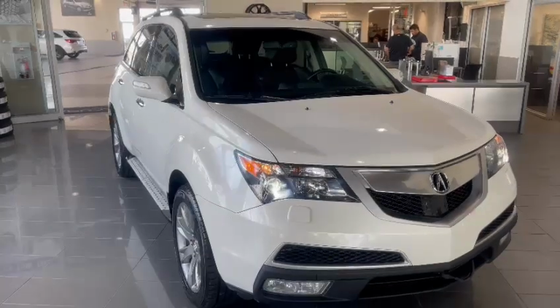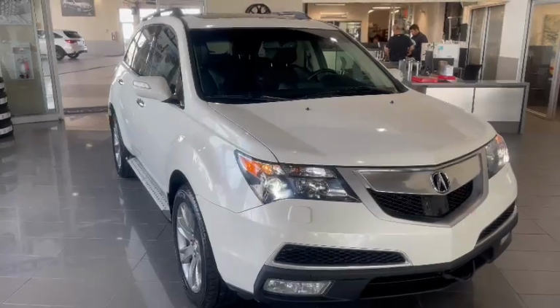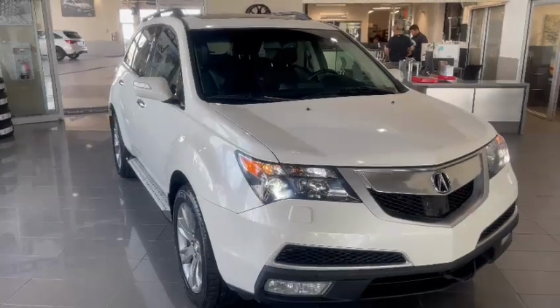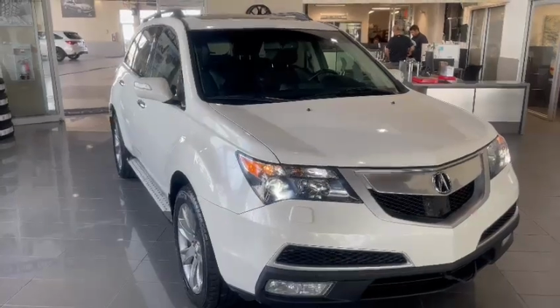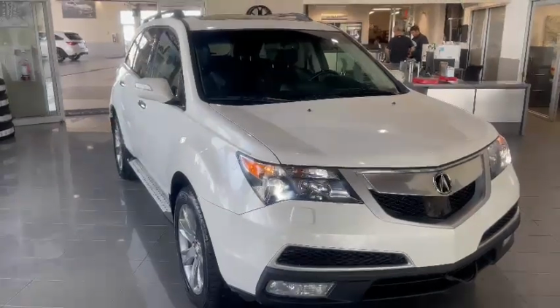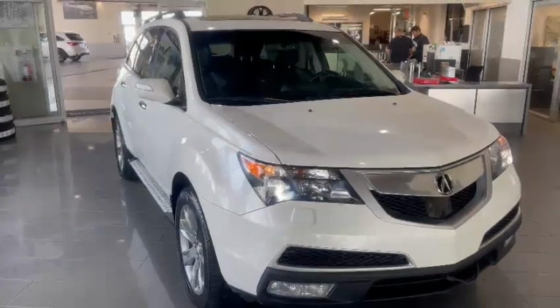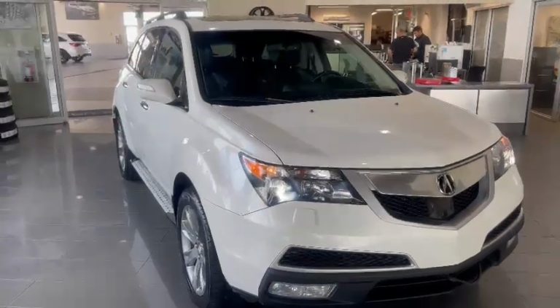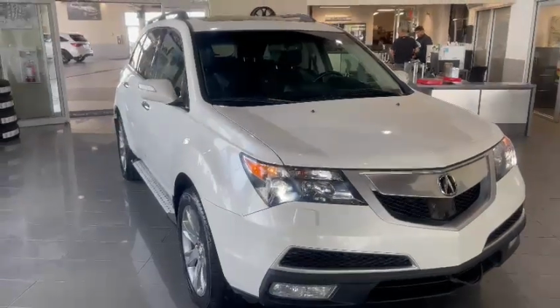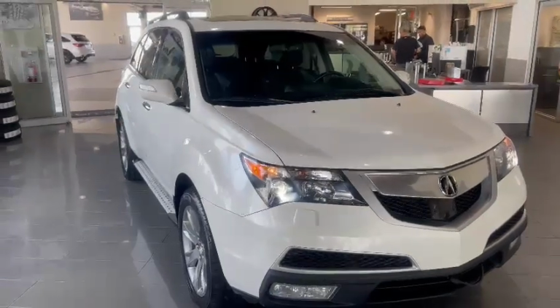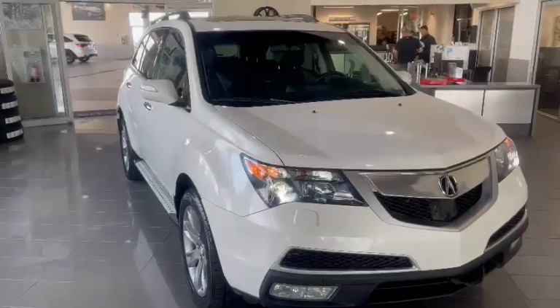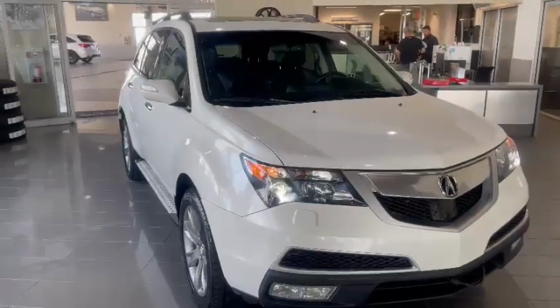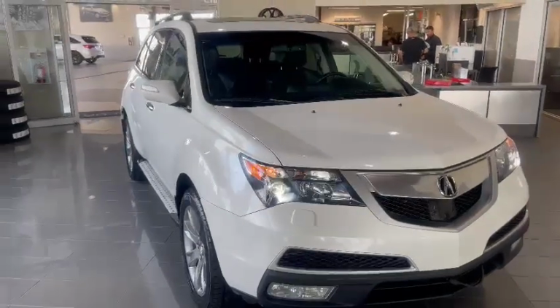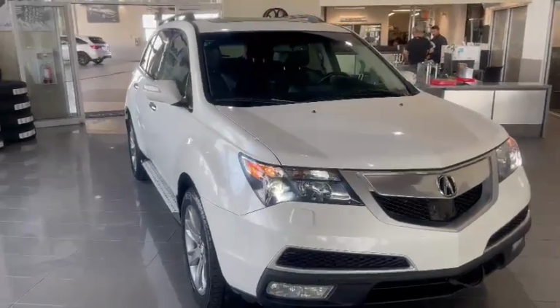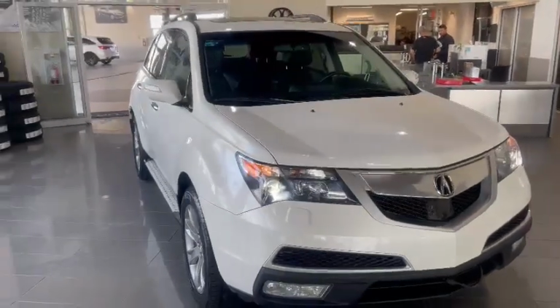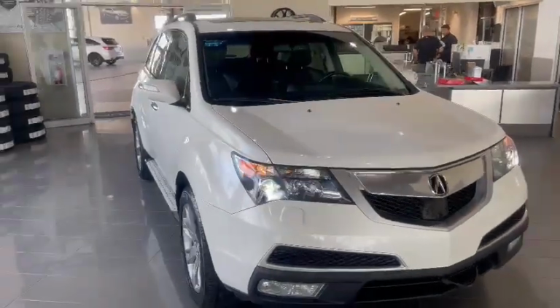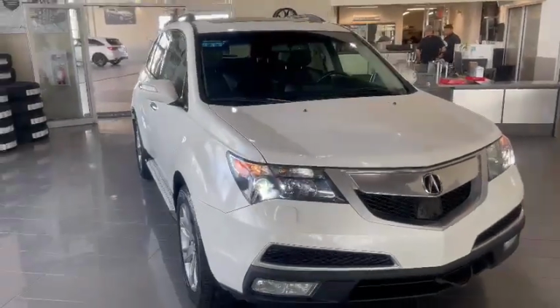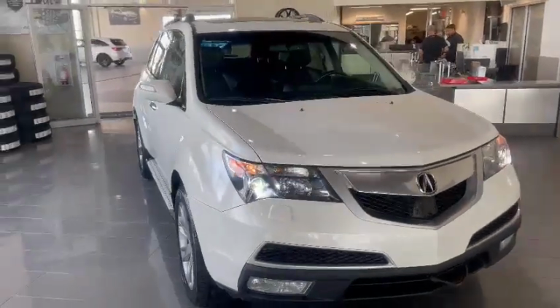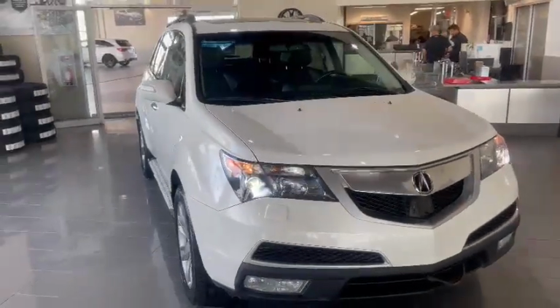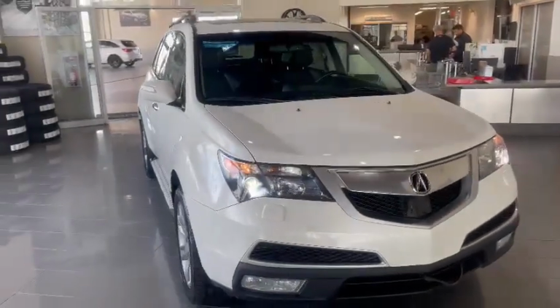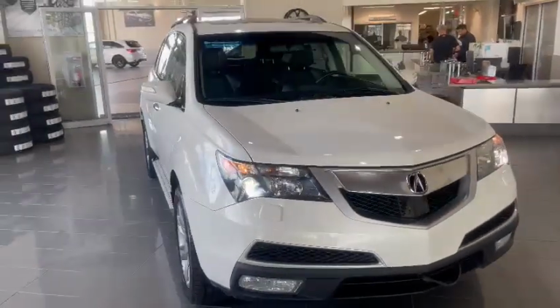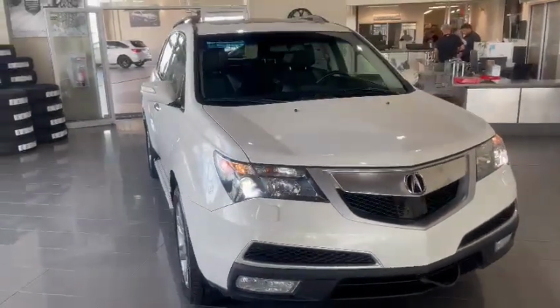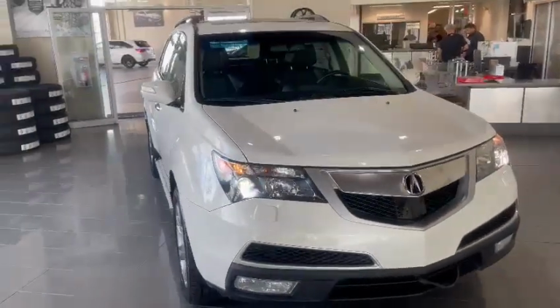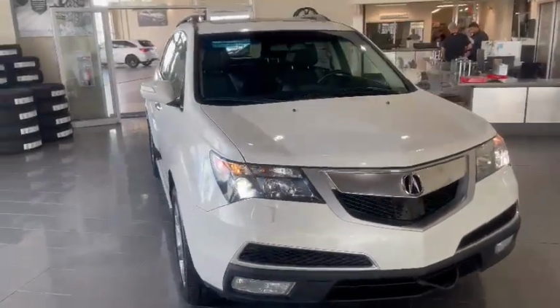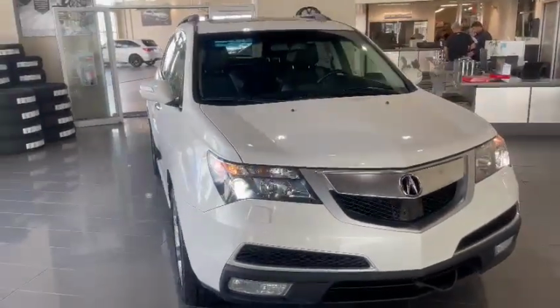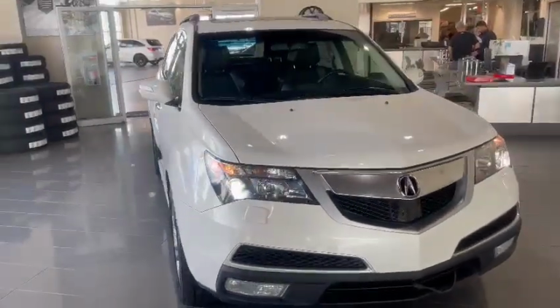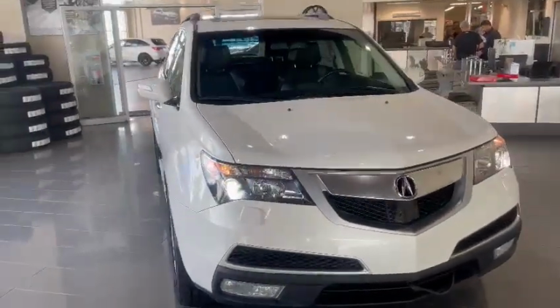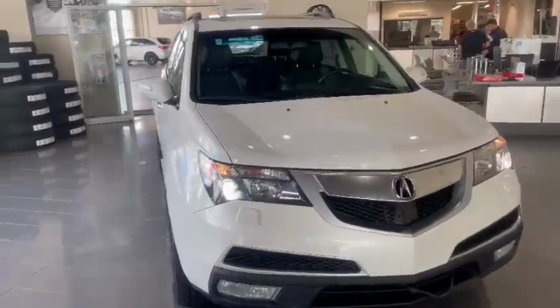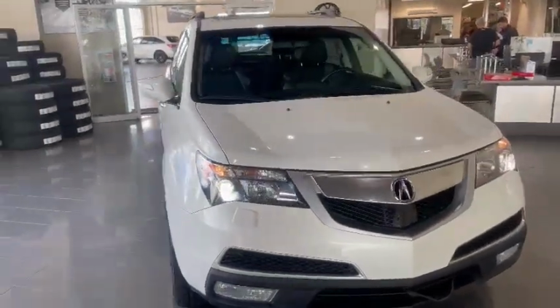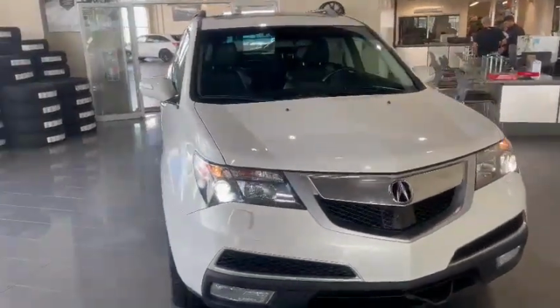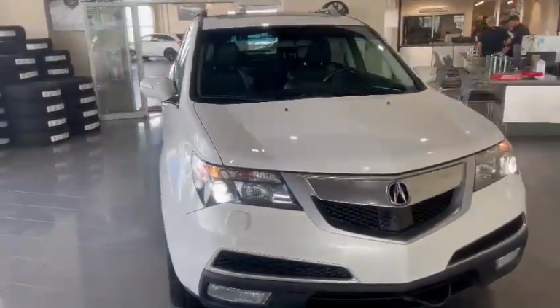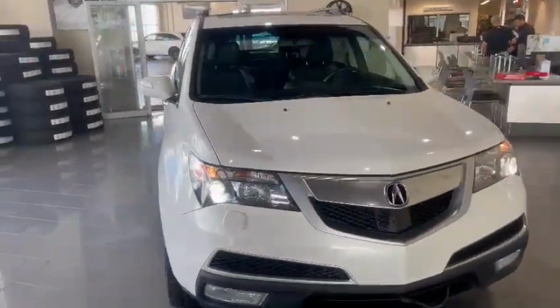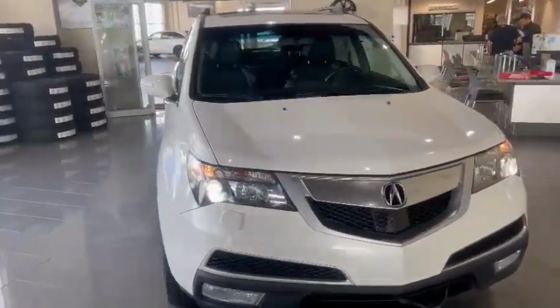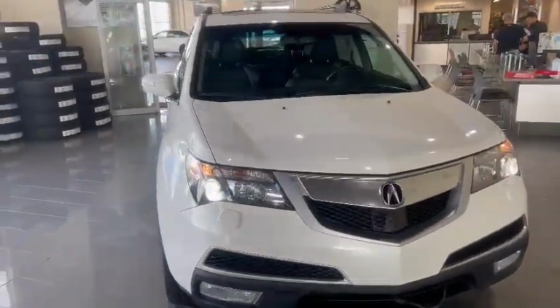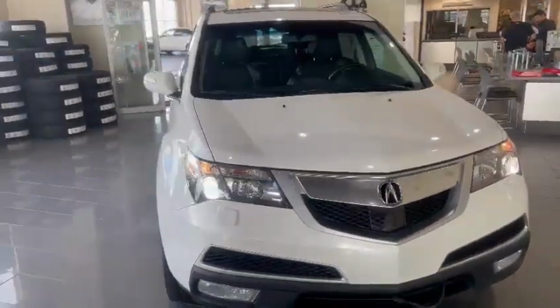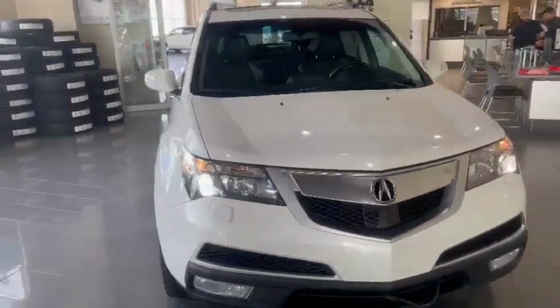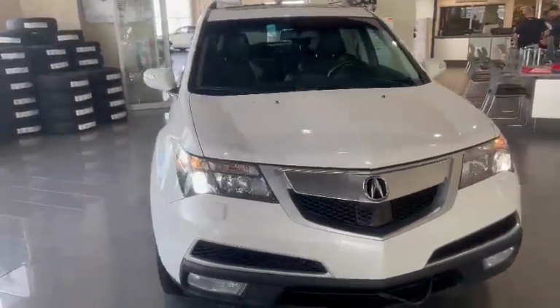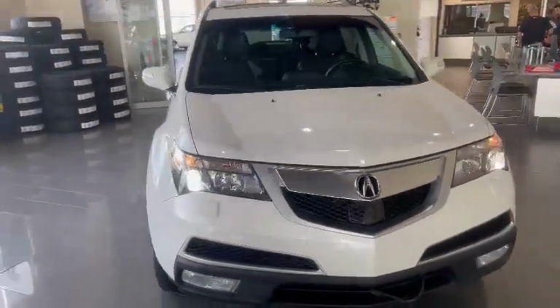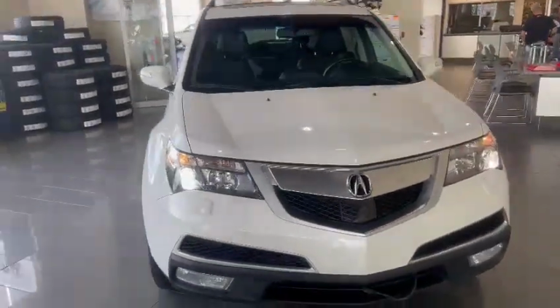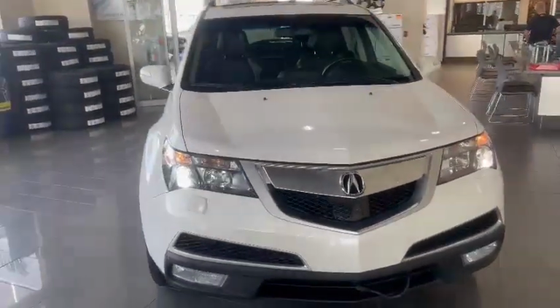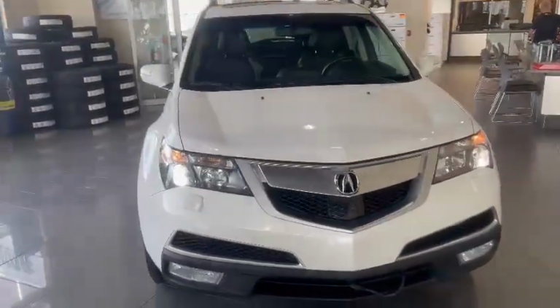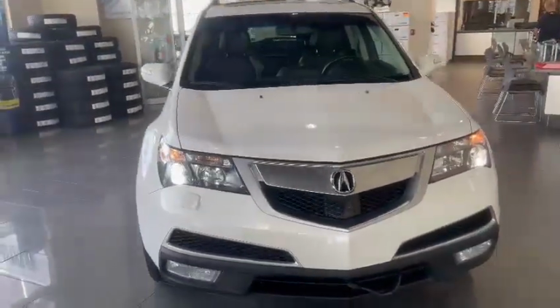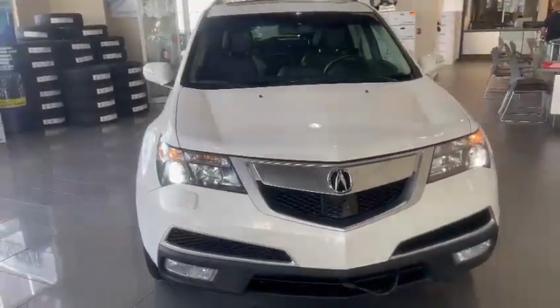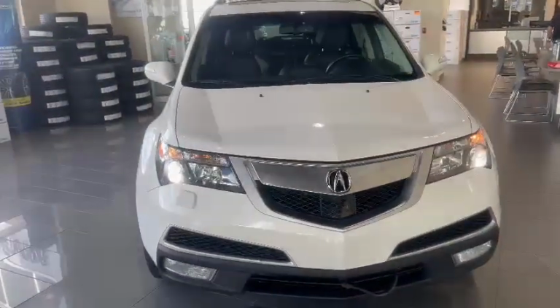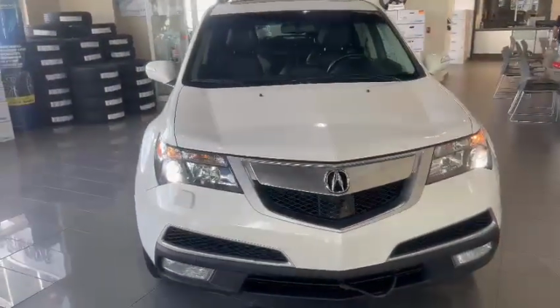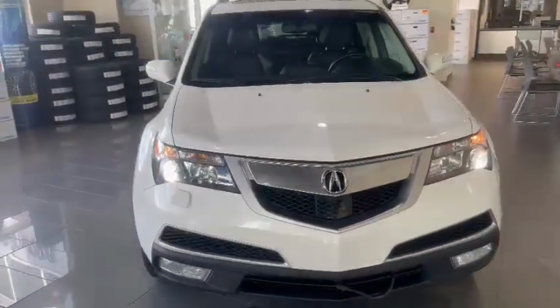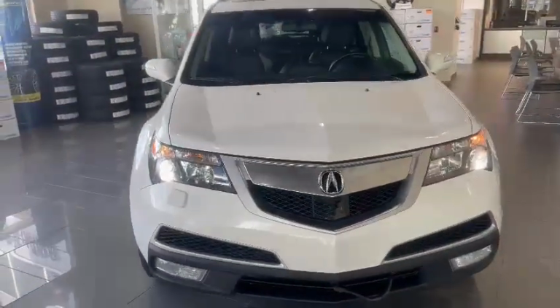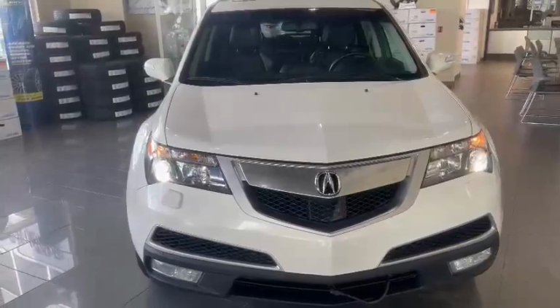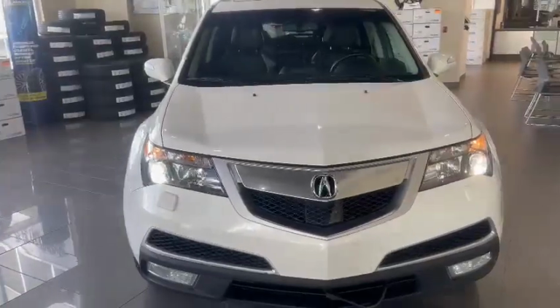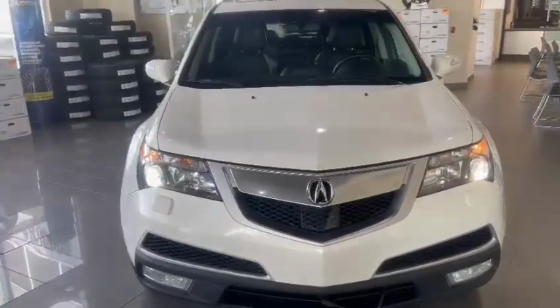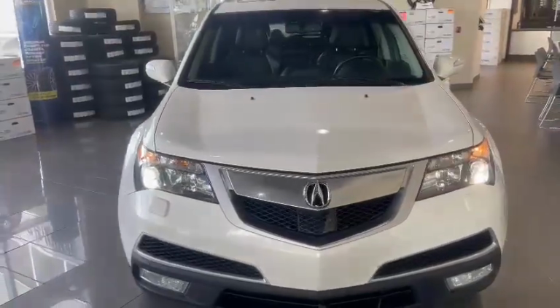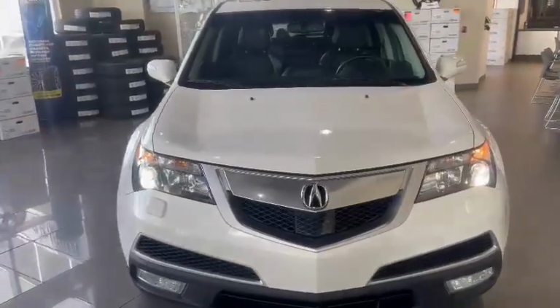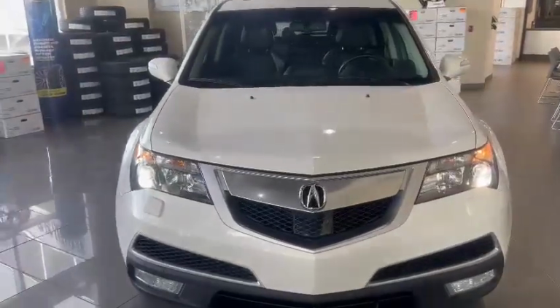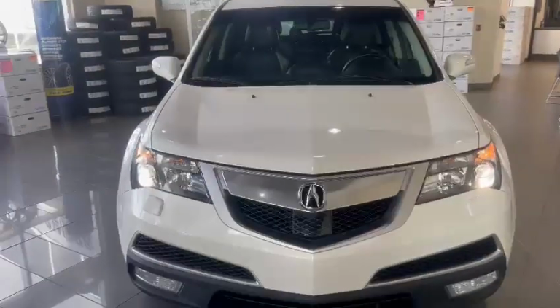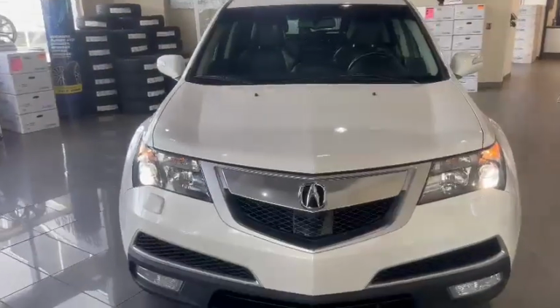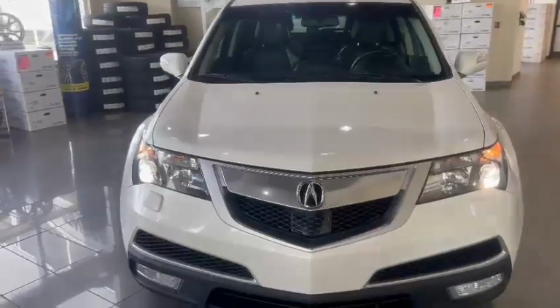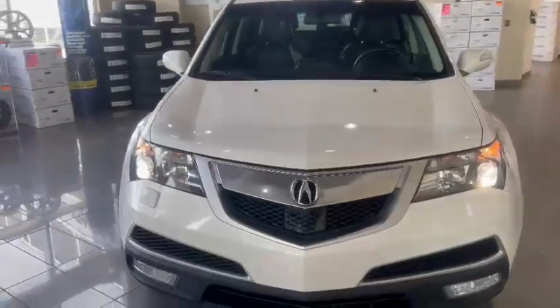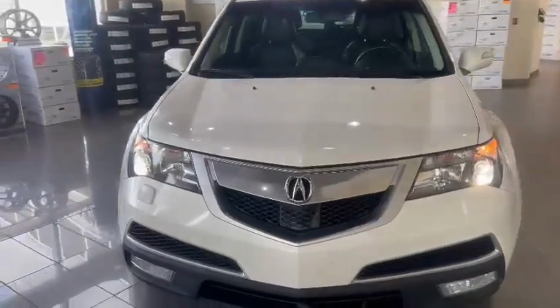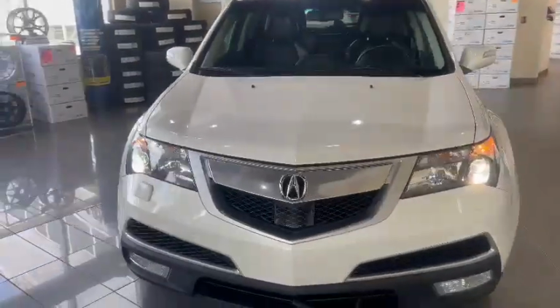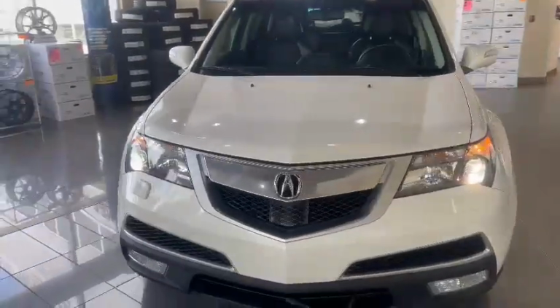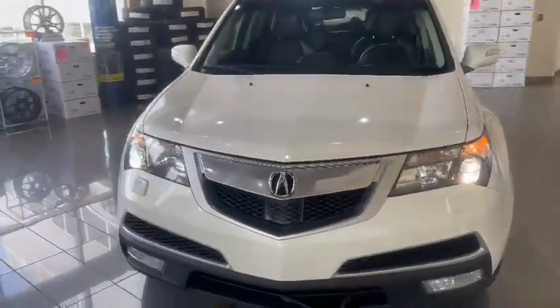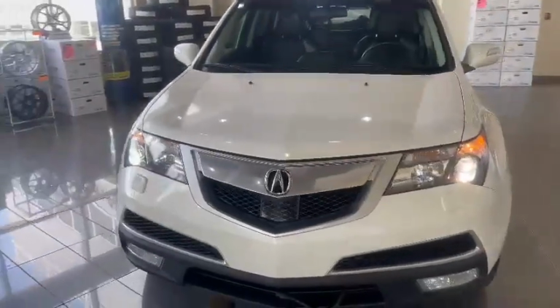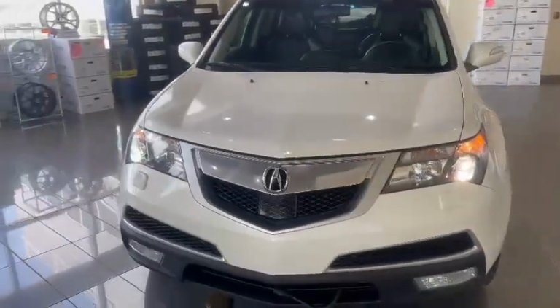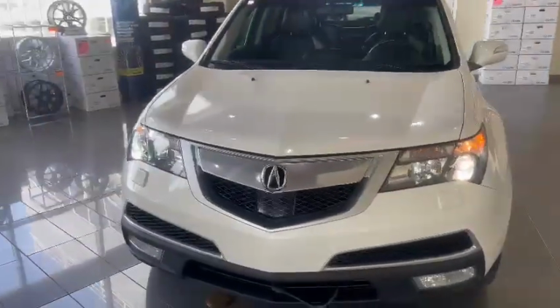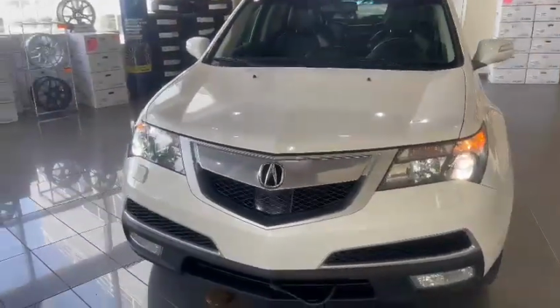Good afternoon Mark, this is Nick here from Southview Acura, and first off I just want to thank you so much for your inquiry on this 2013 Acura MDX Elite.